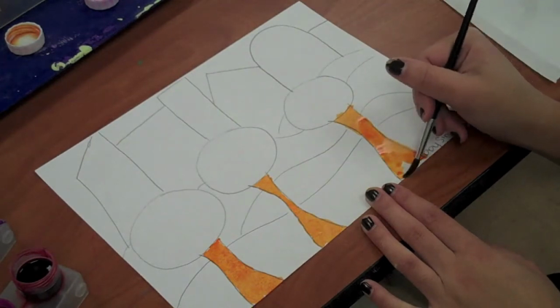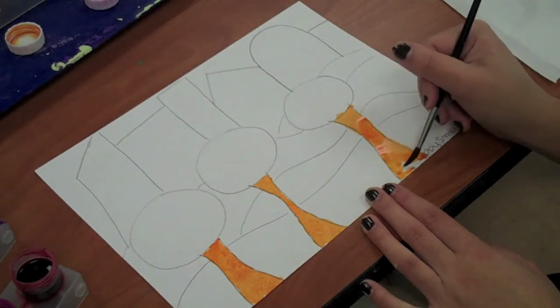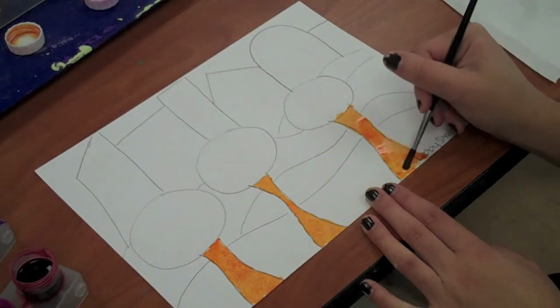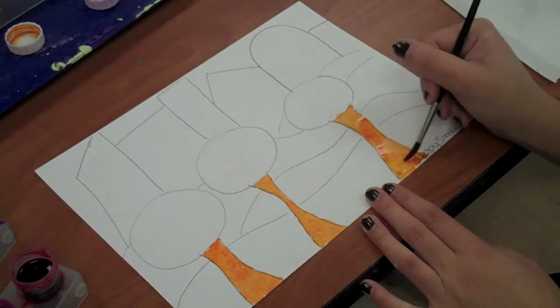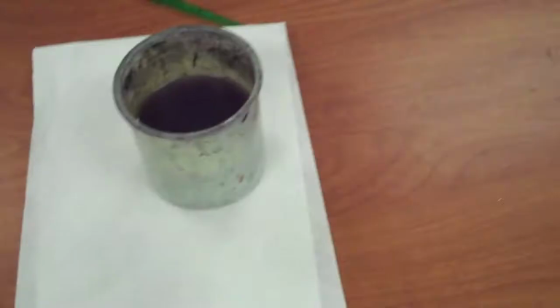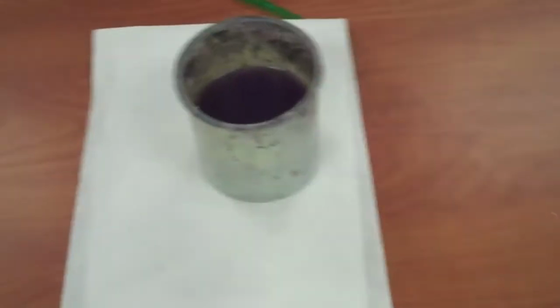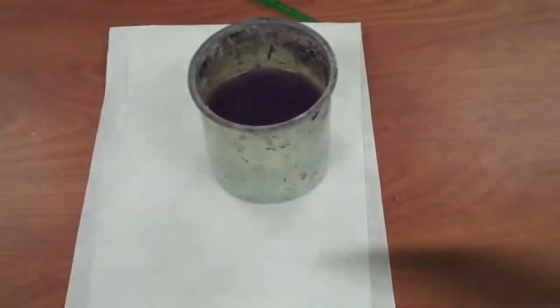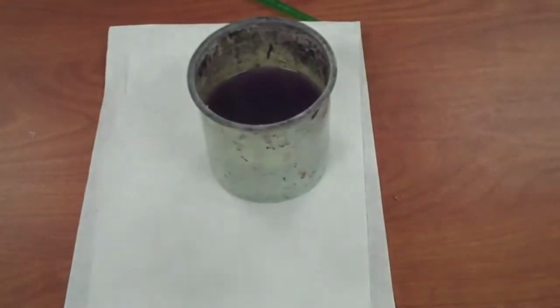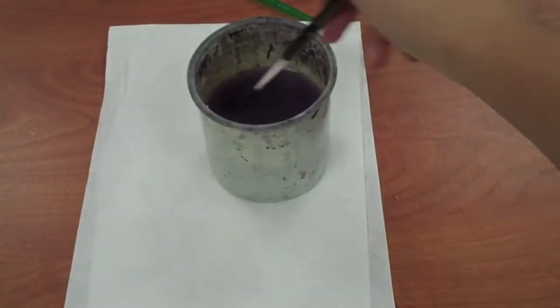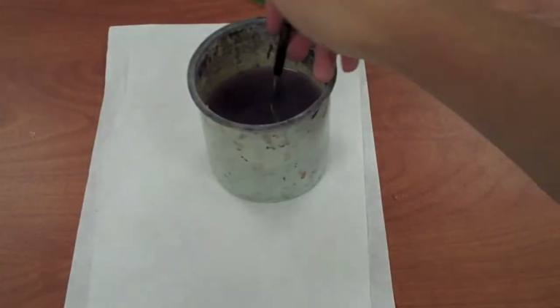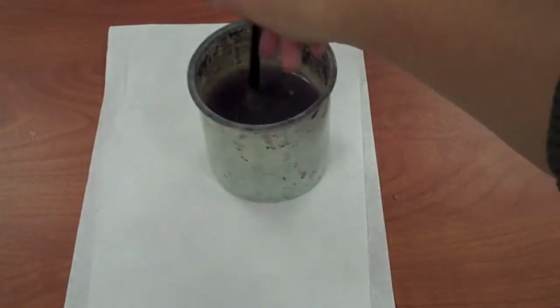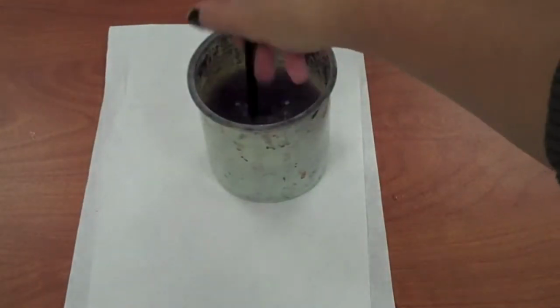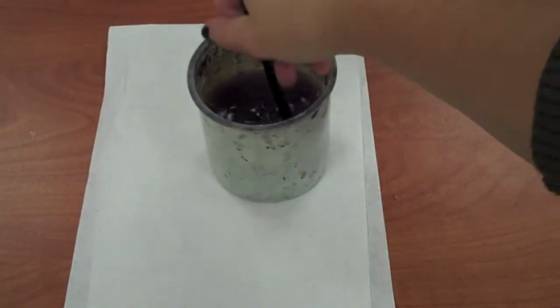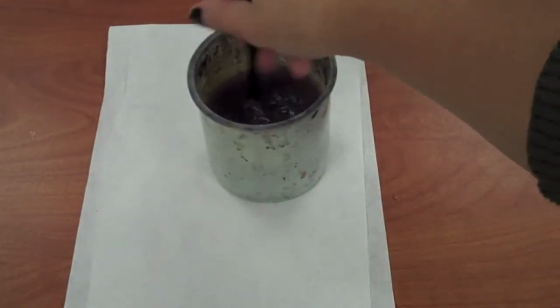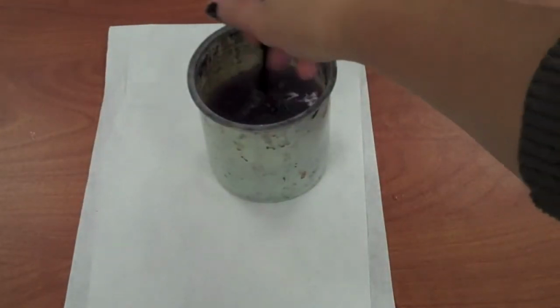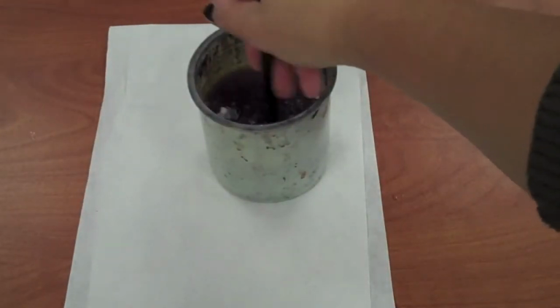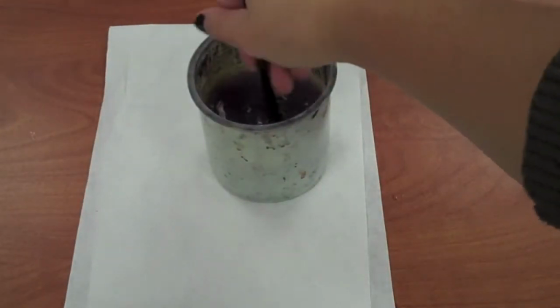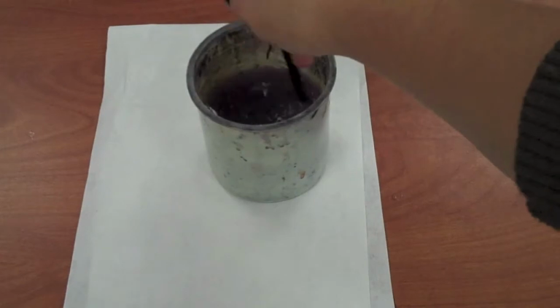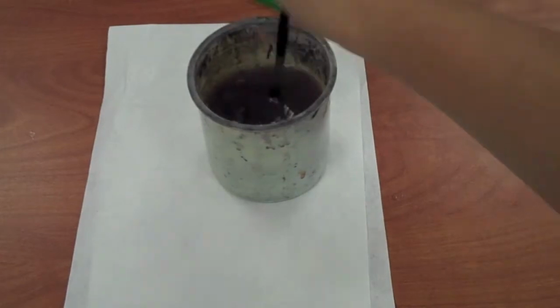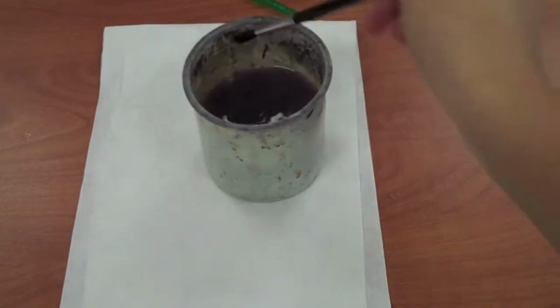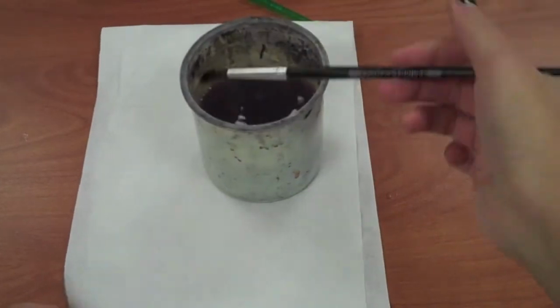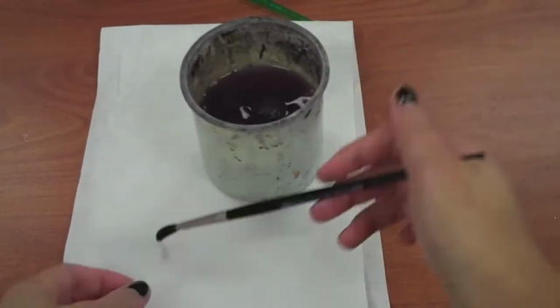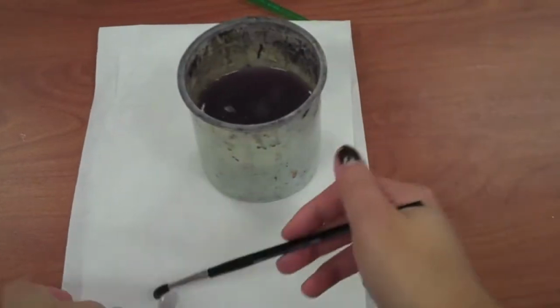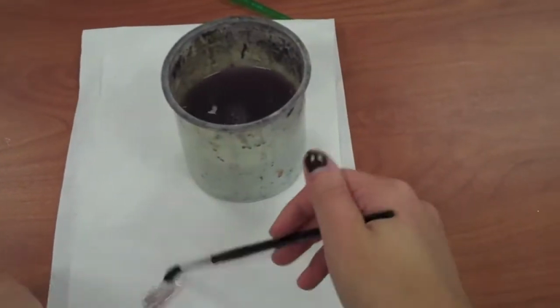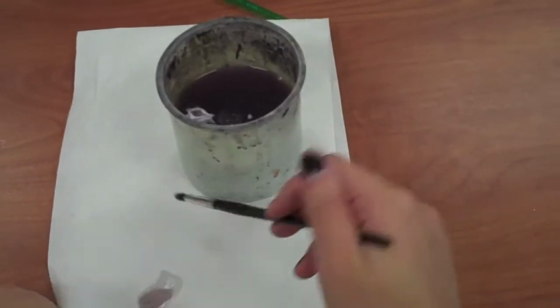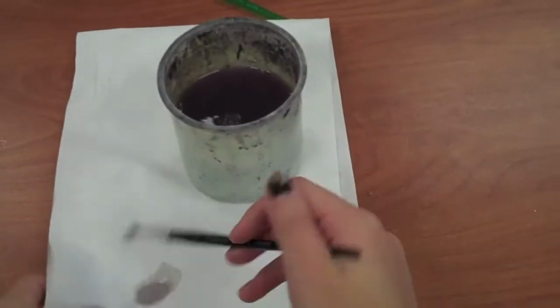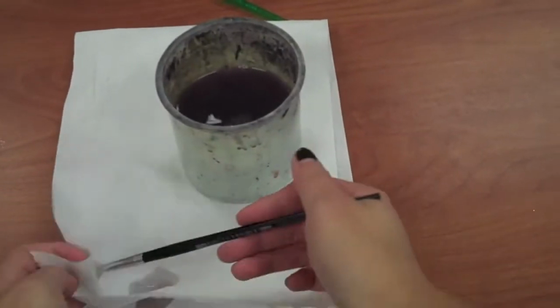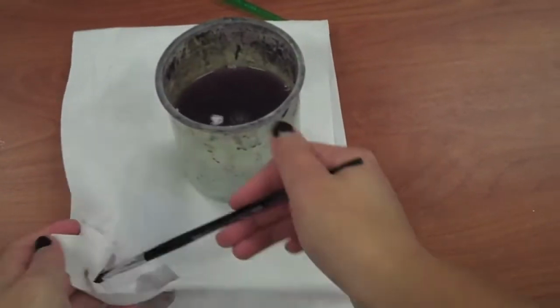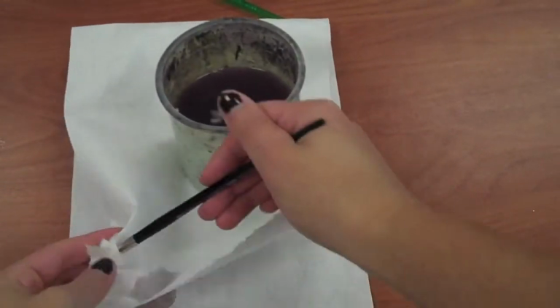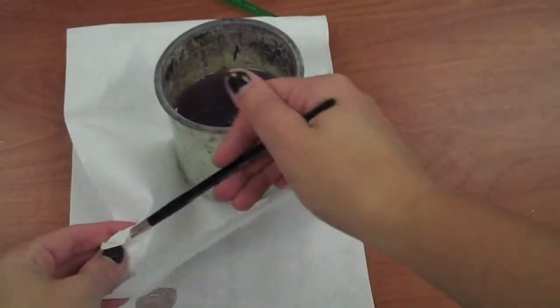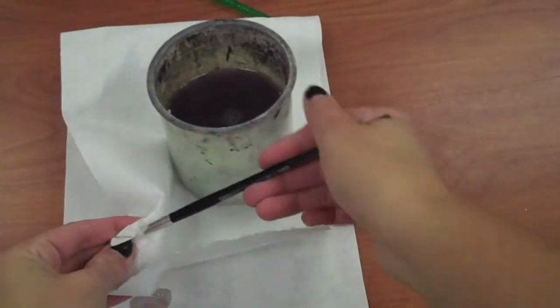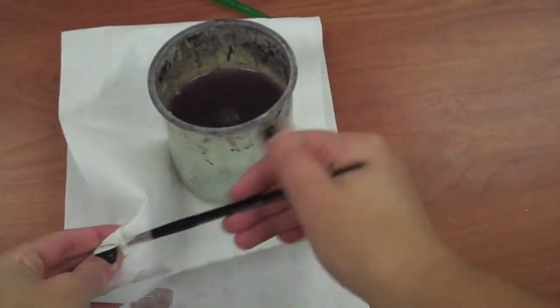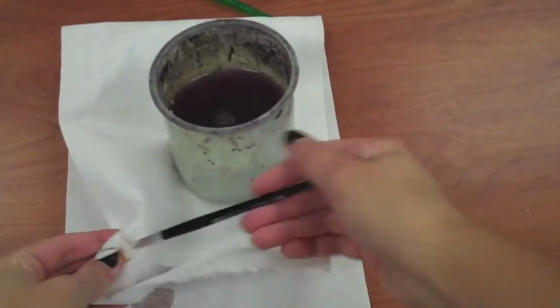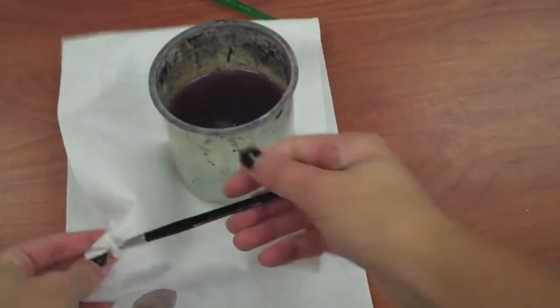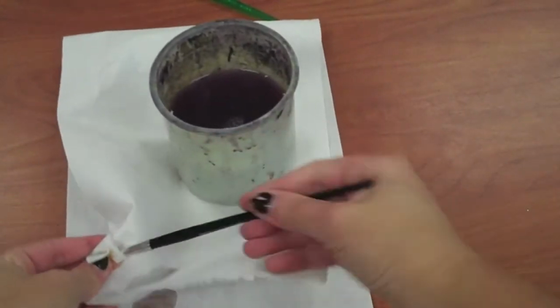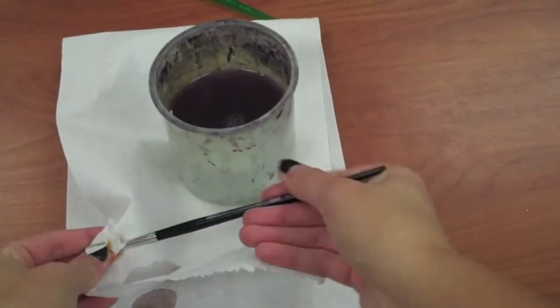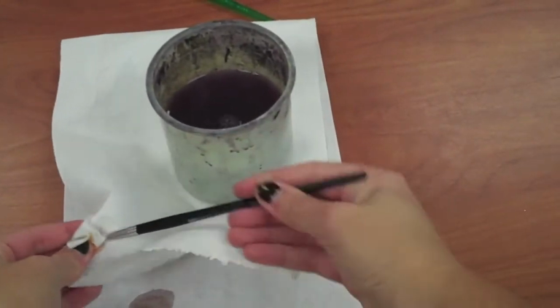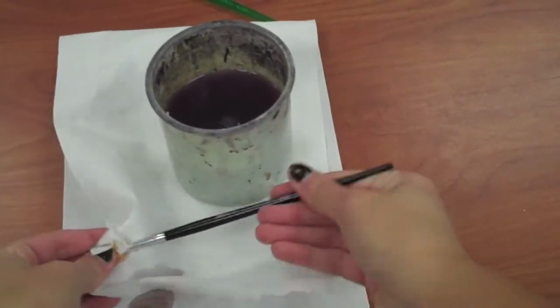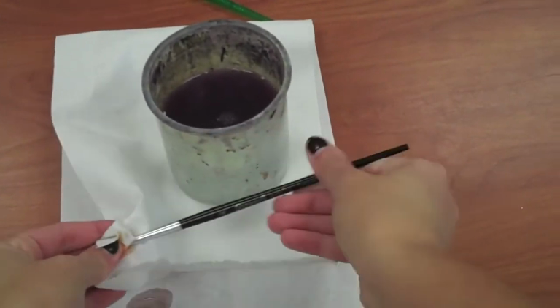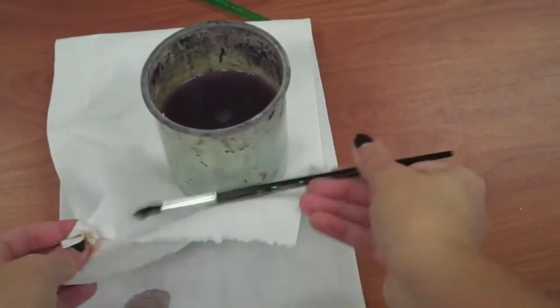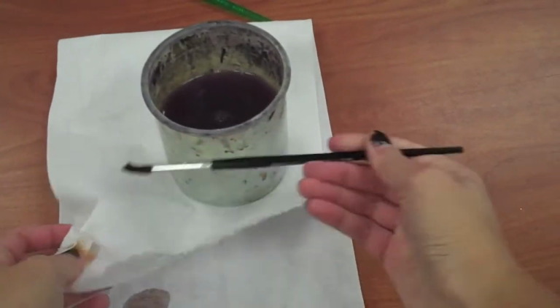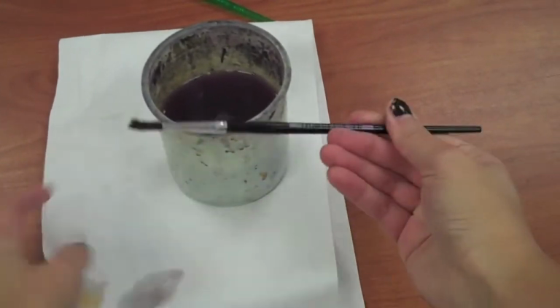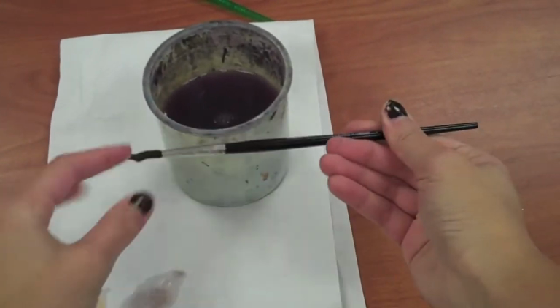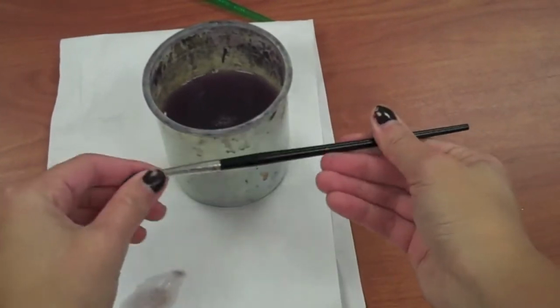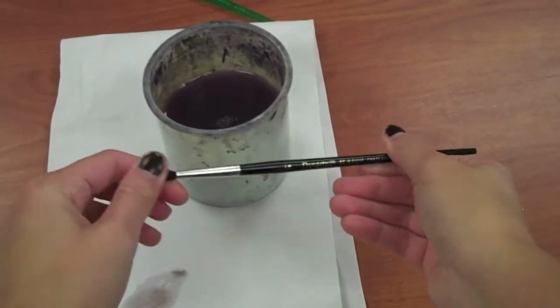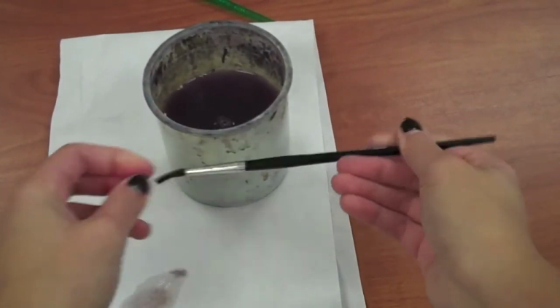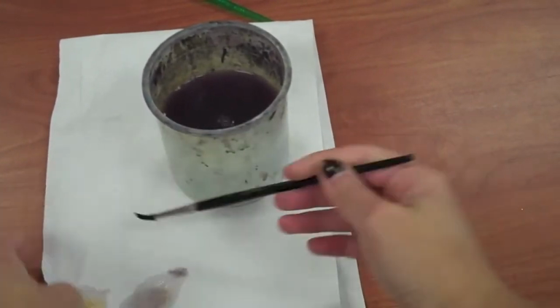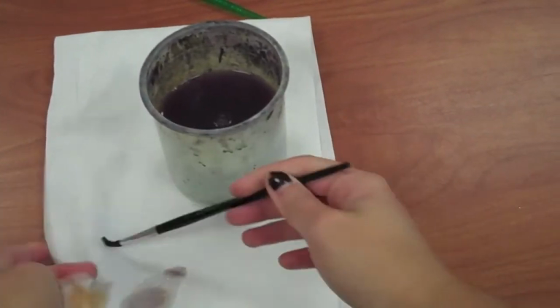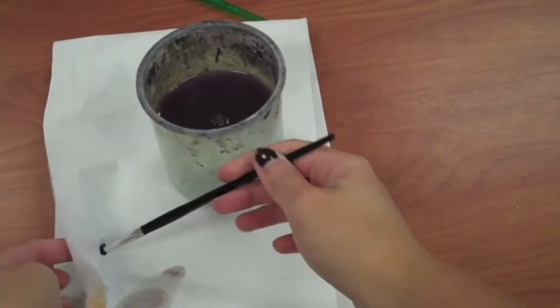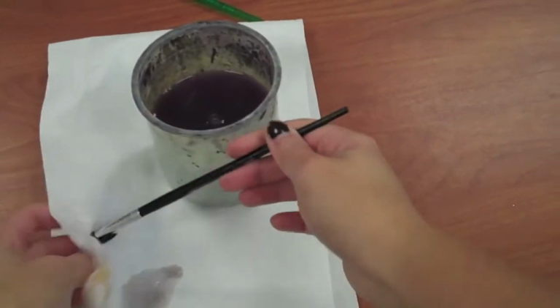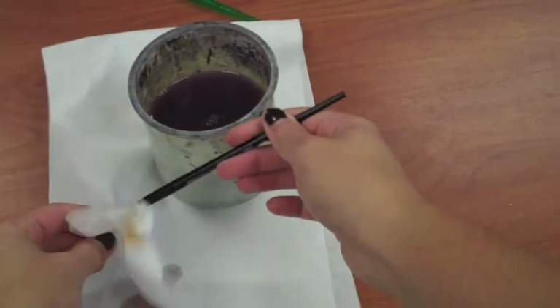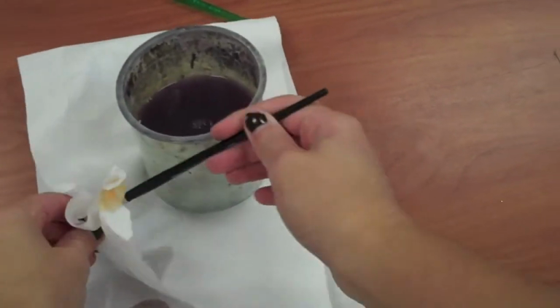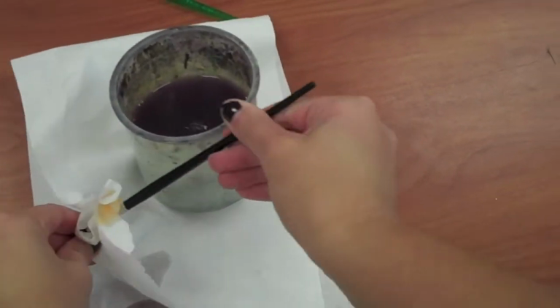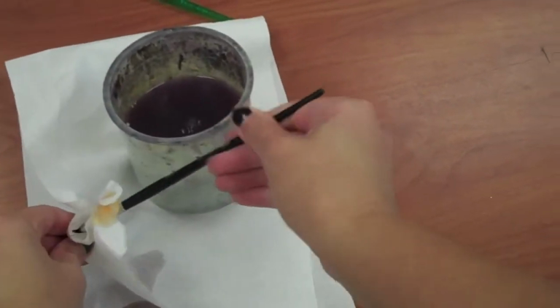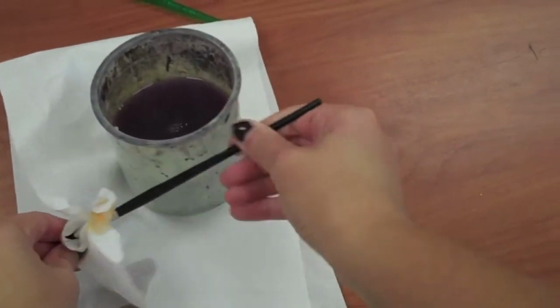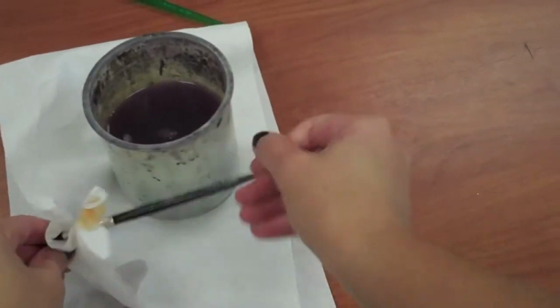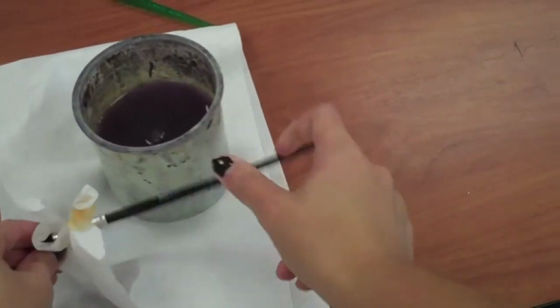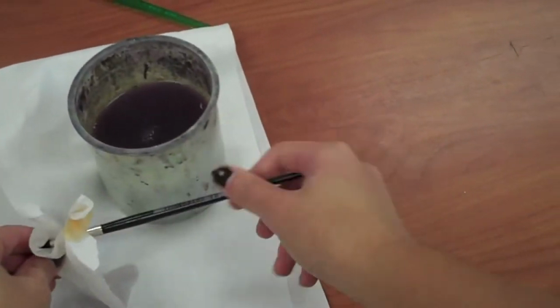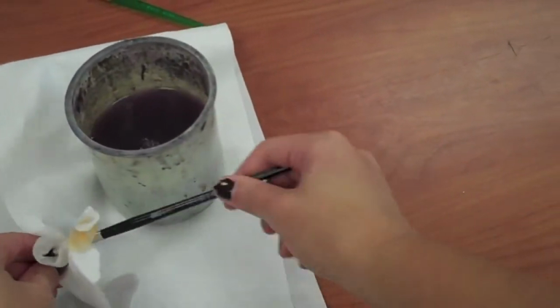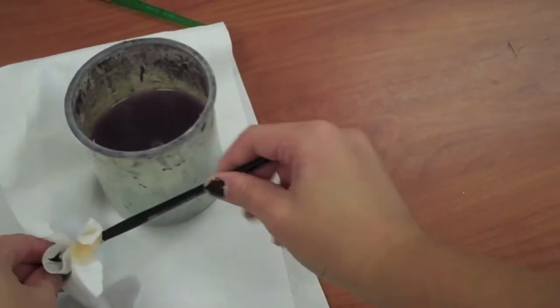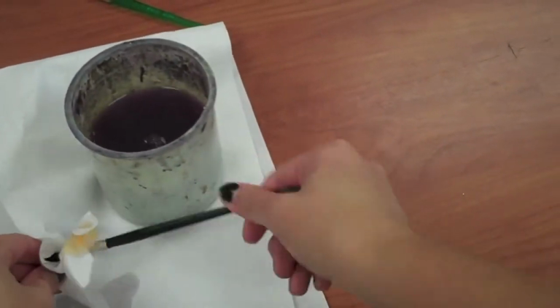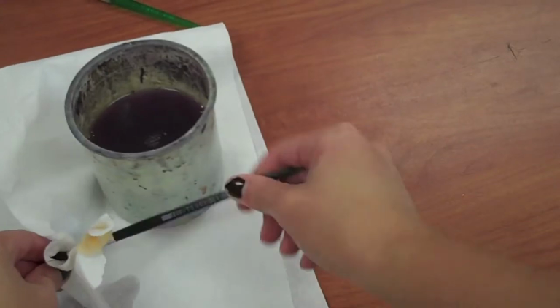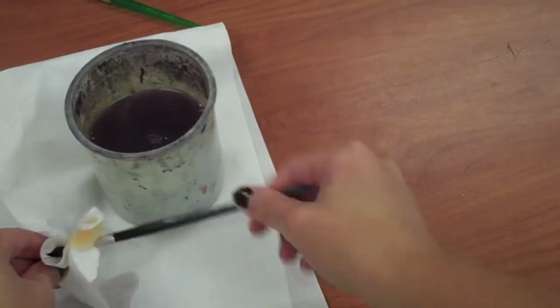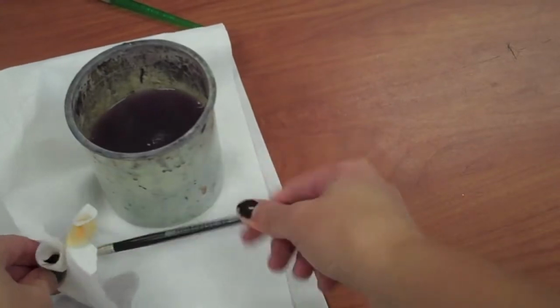Now I want to switch colors, so I'm going to do the same thing that I did for tempera paint. Remember, don't pull on the bristles and then you should be good.